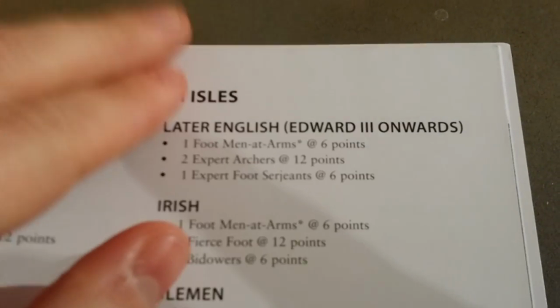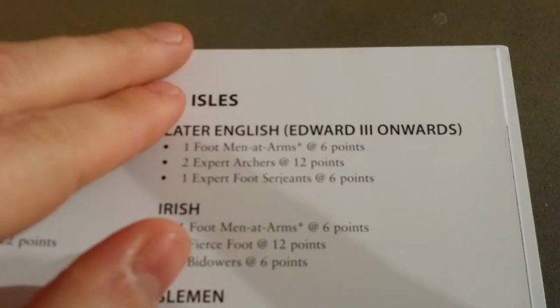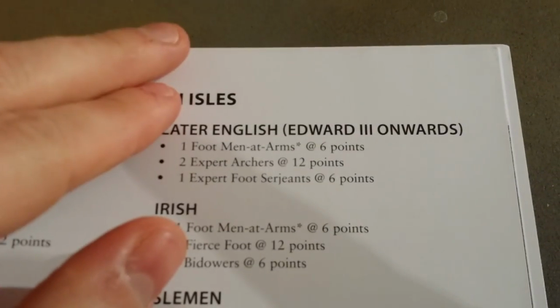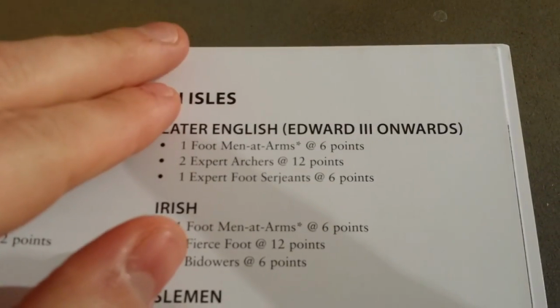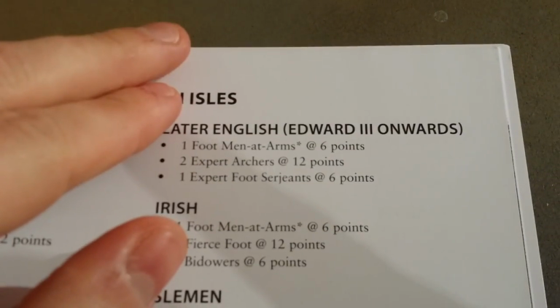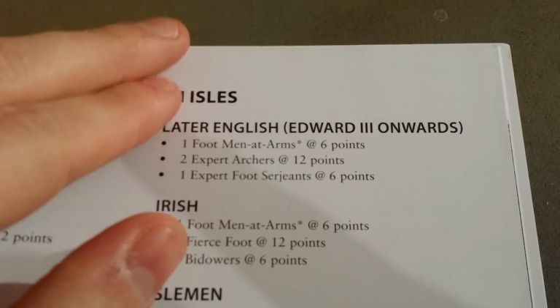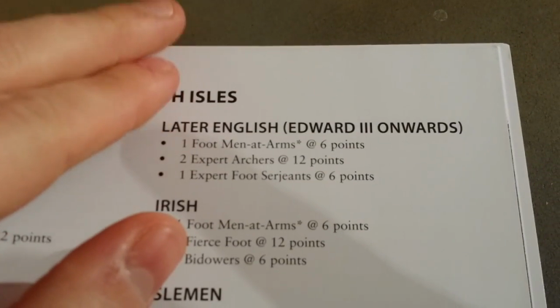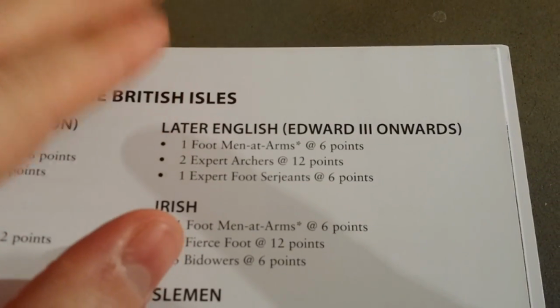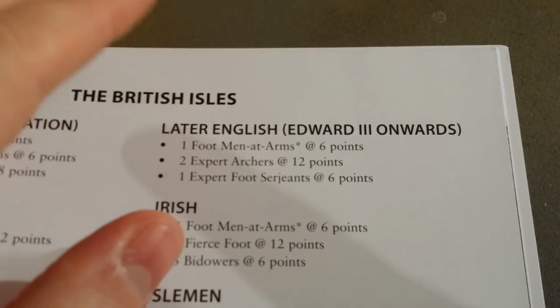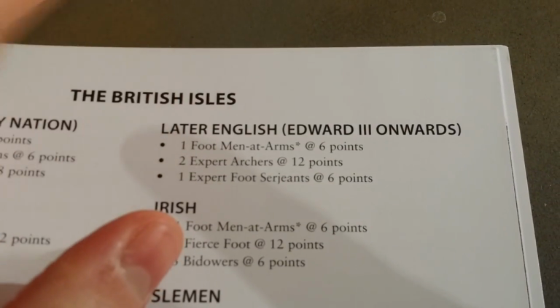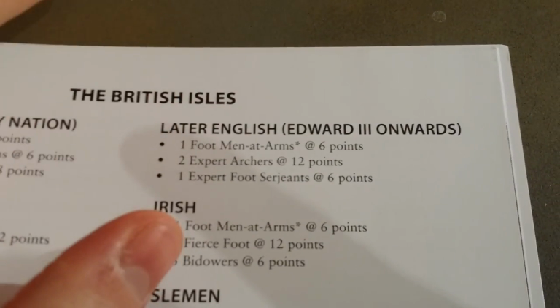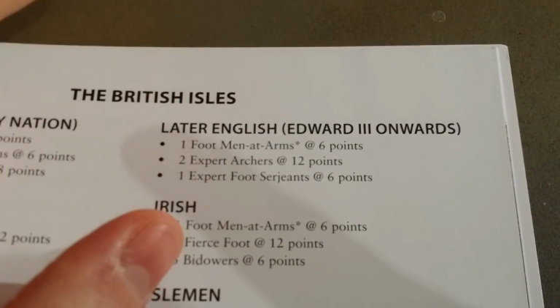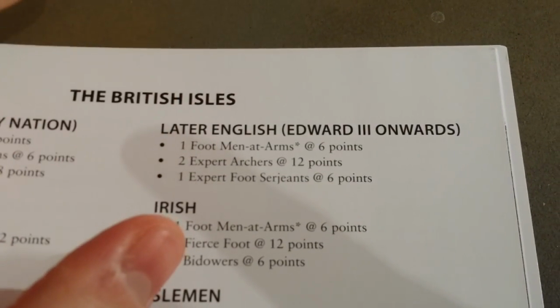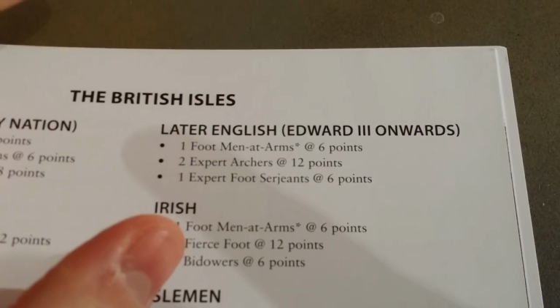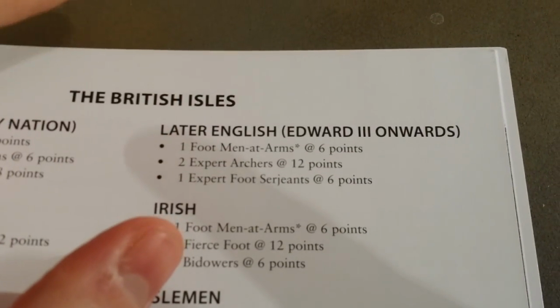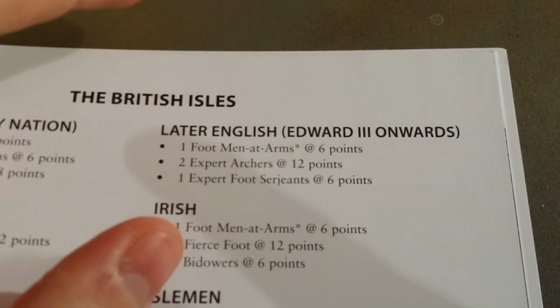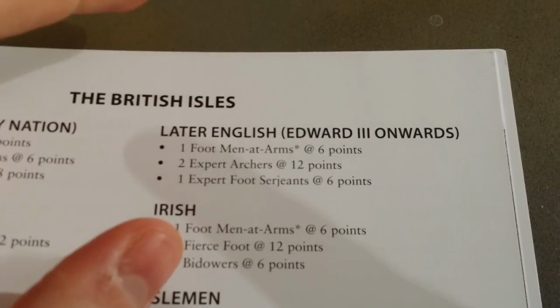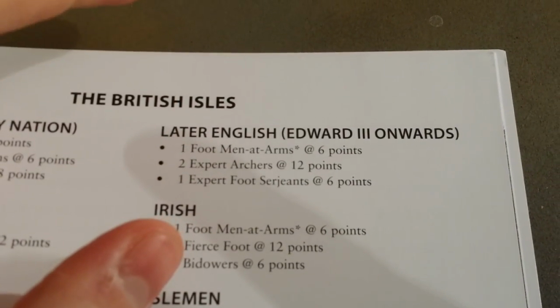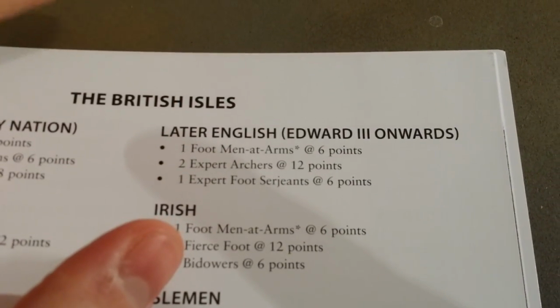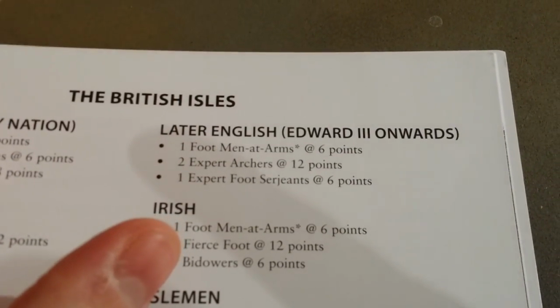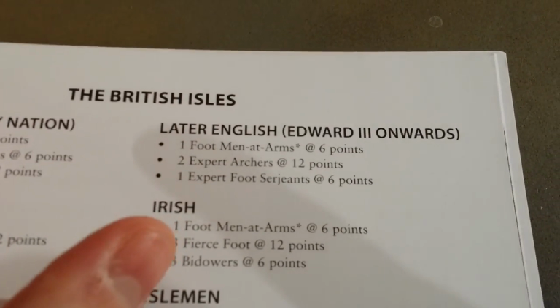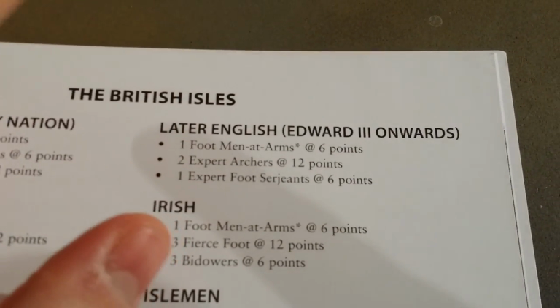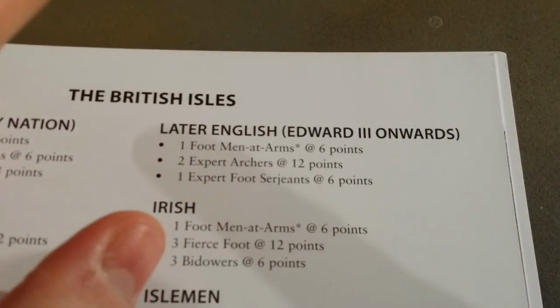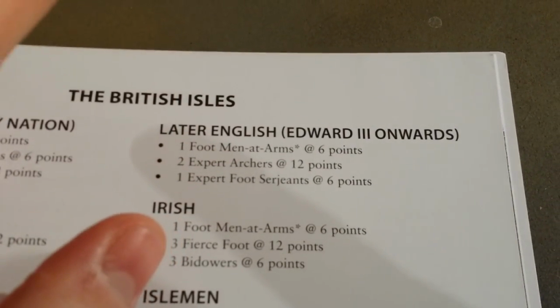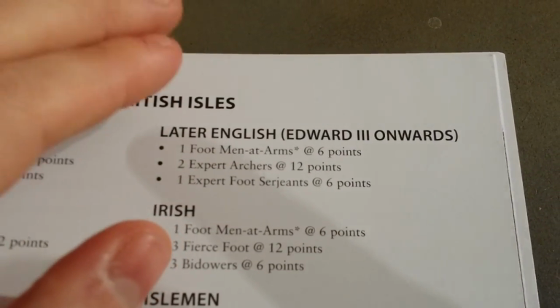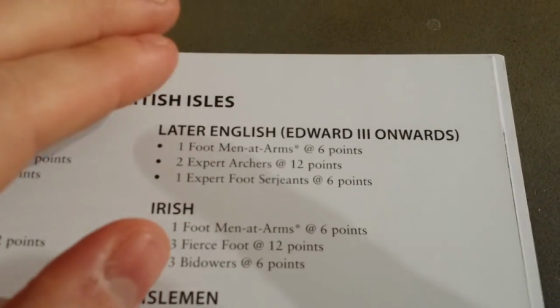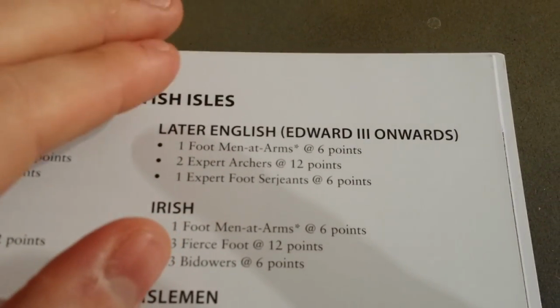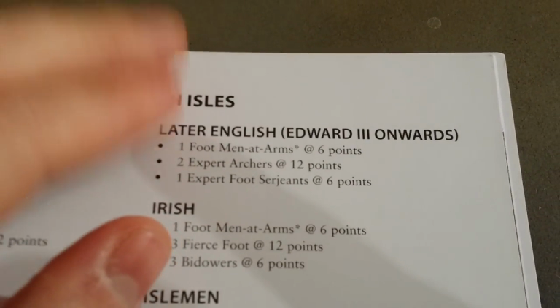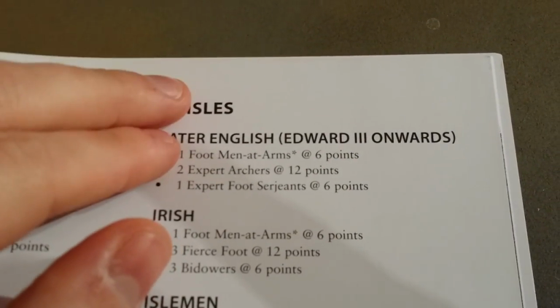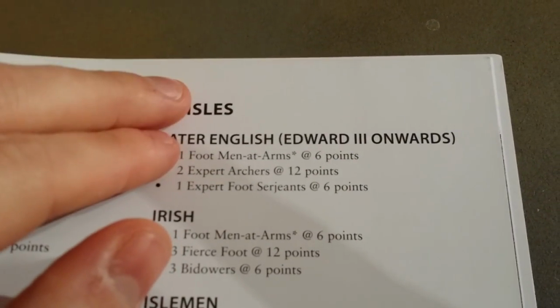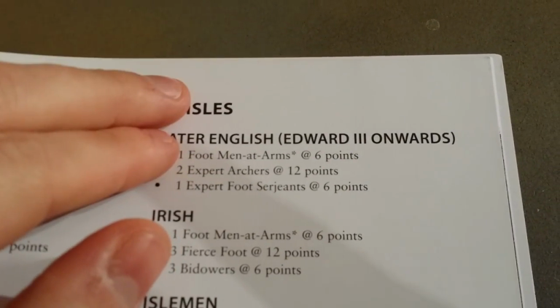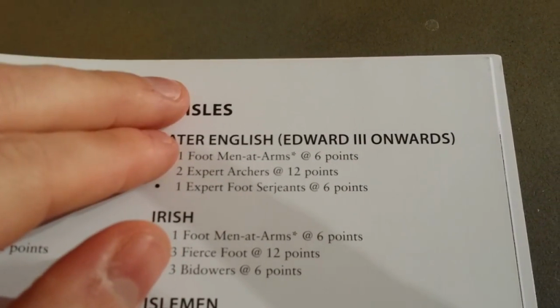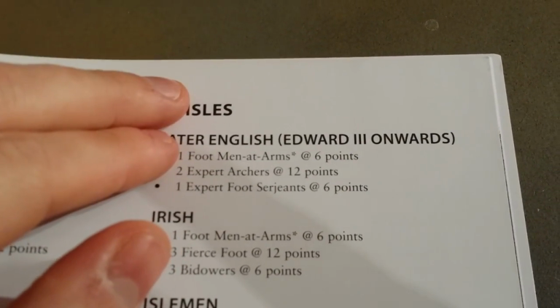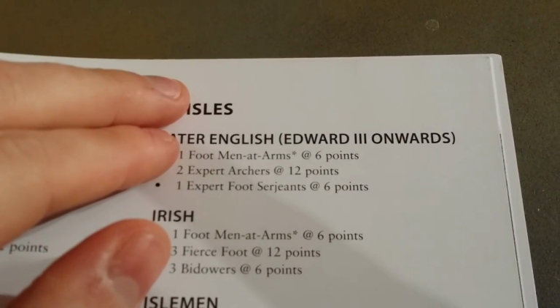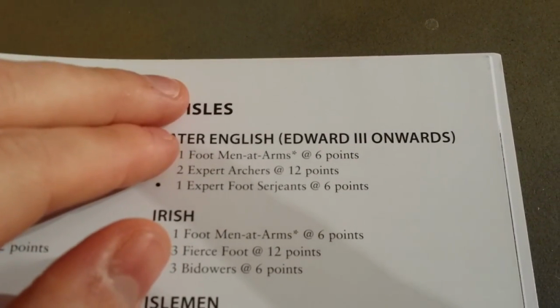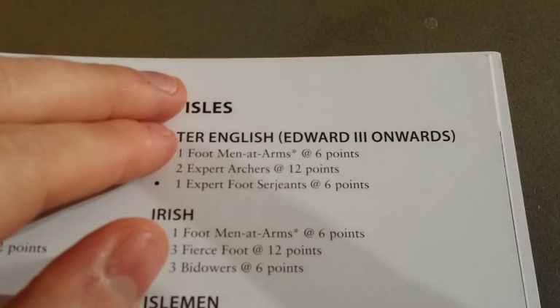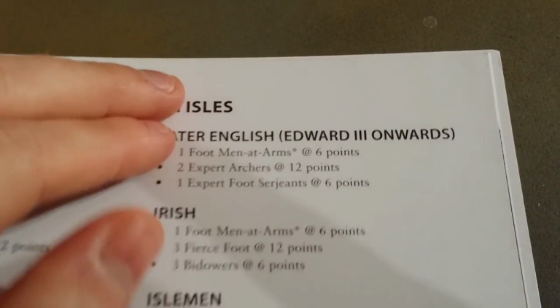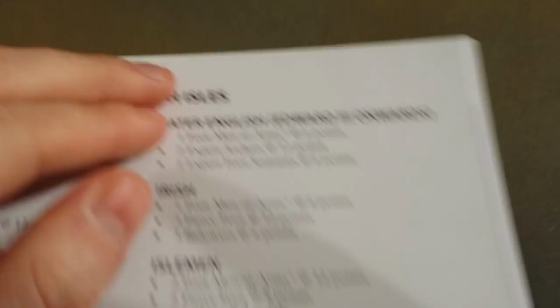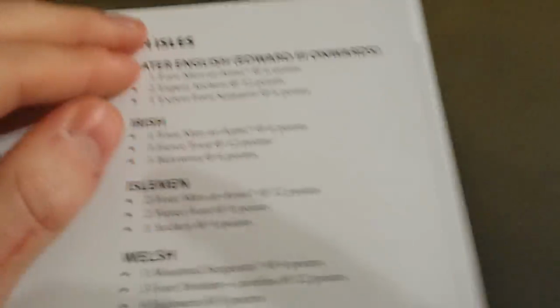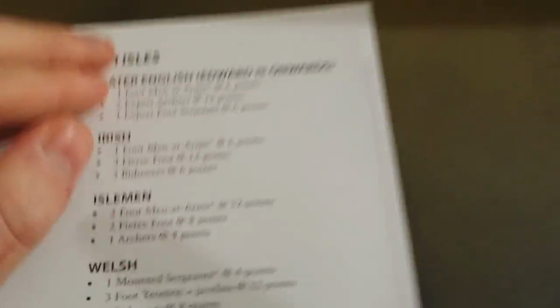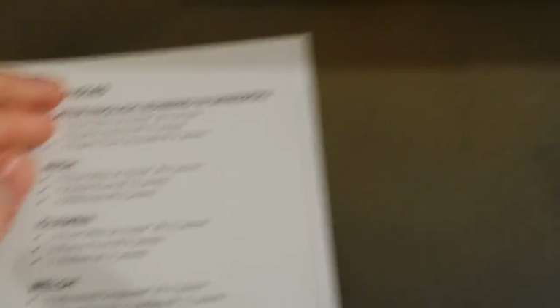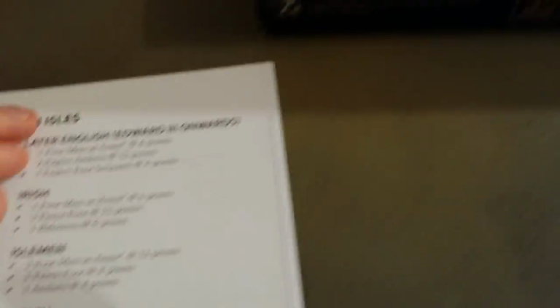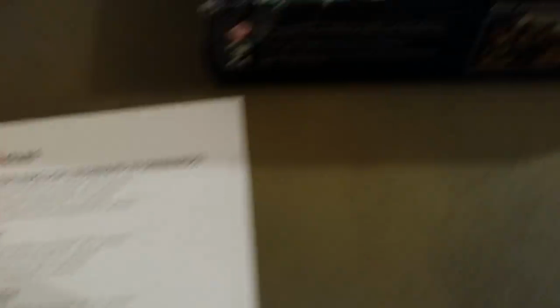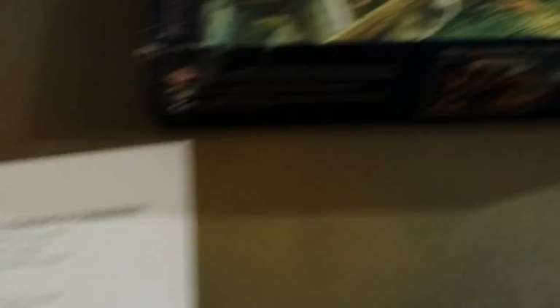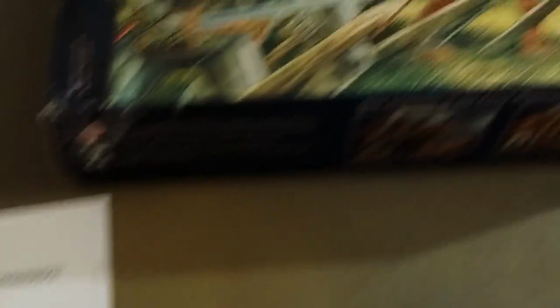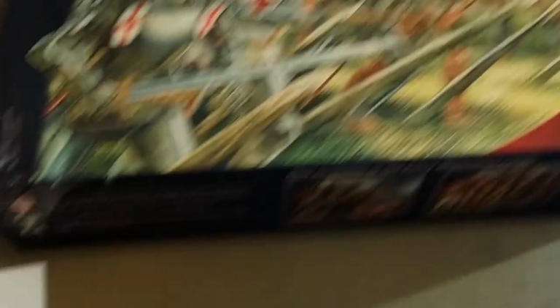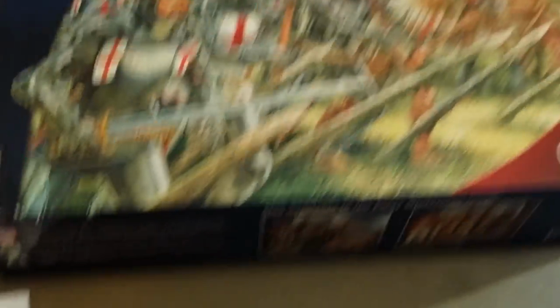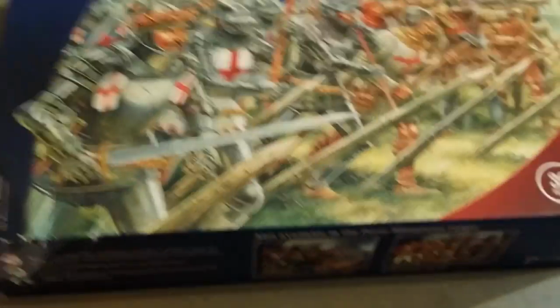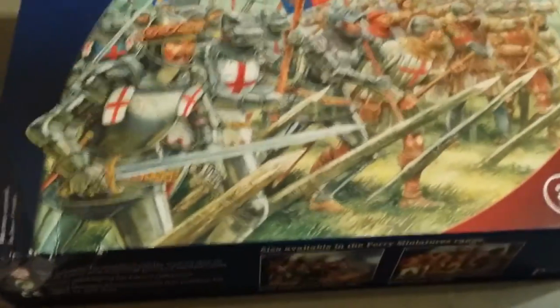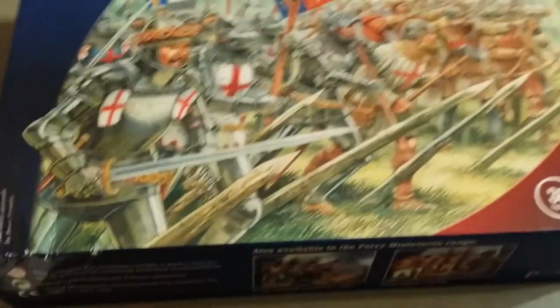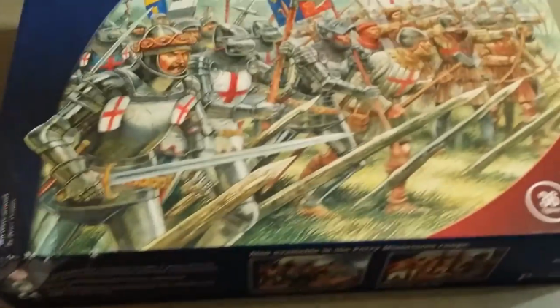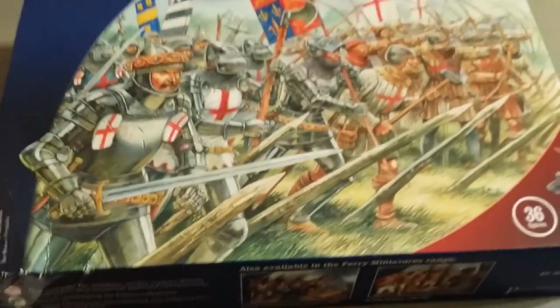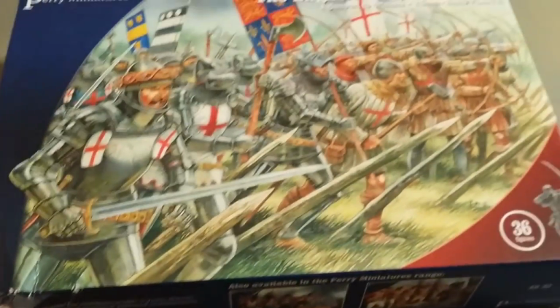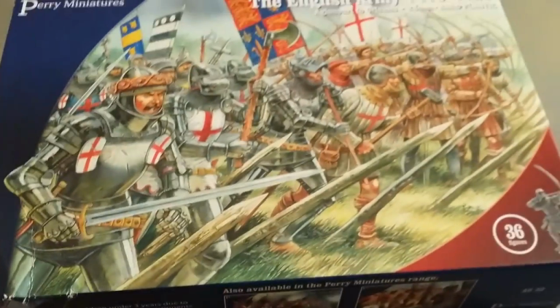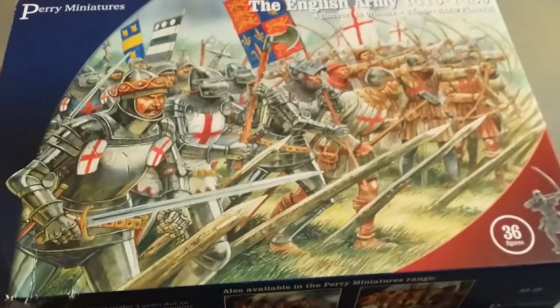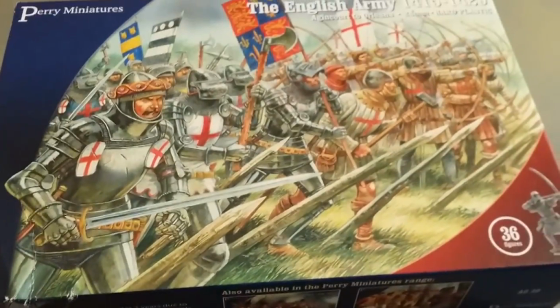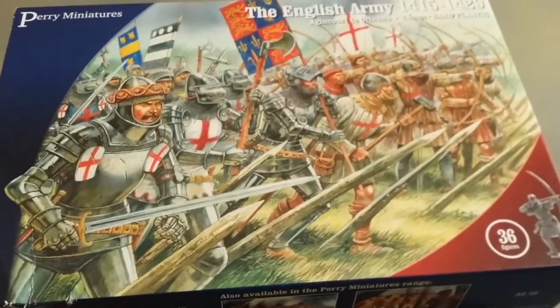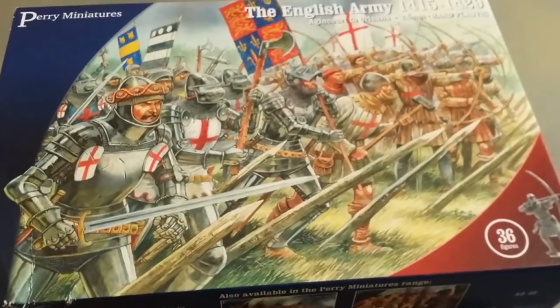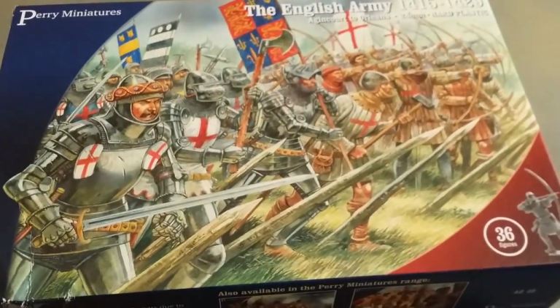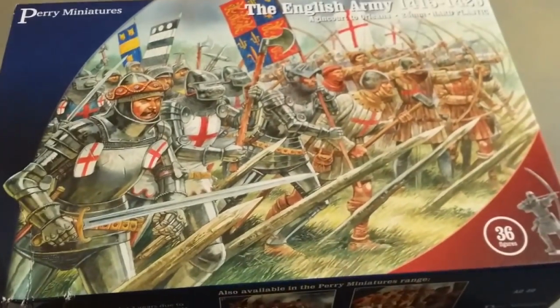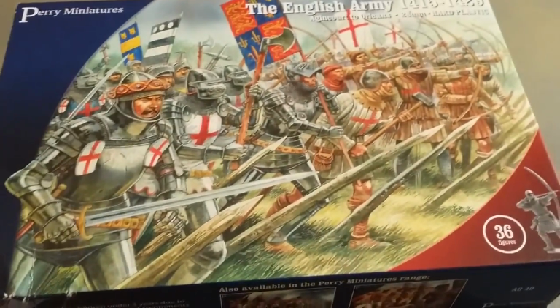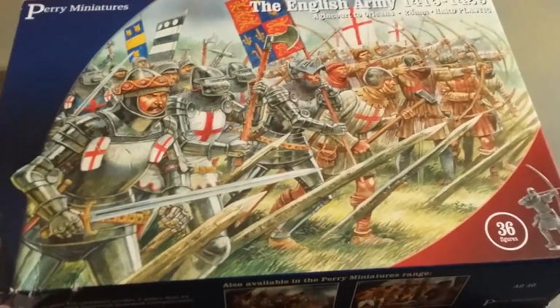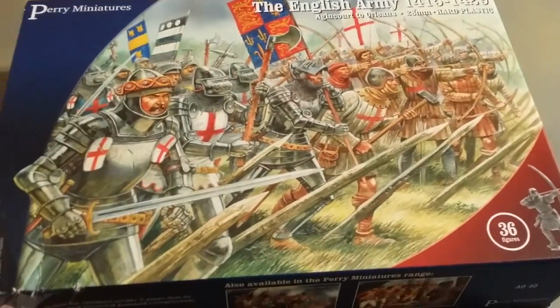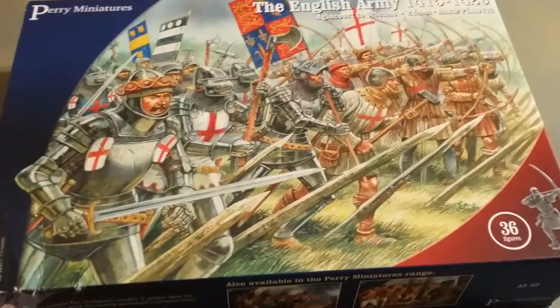So that's 12 English men-at-arms and 24 archers, which is exactly what you get in this box here.